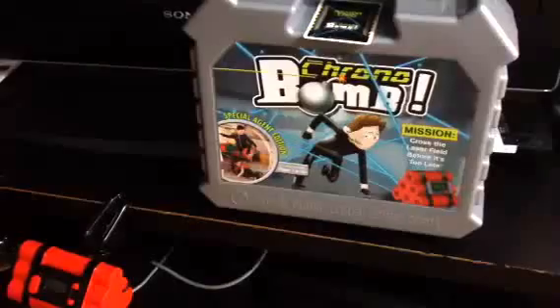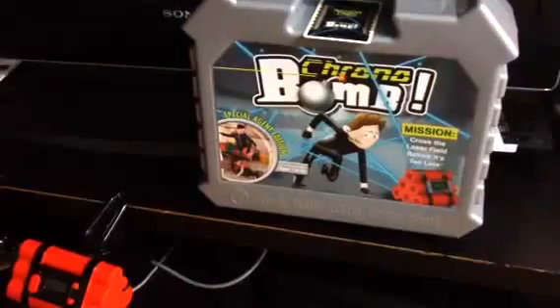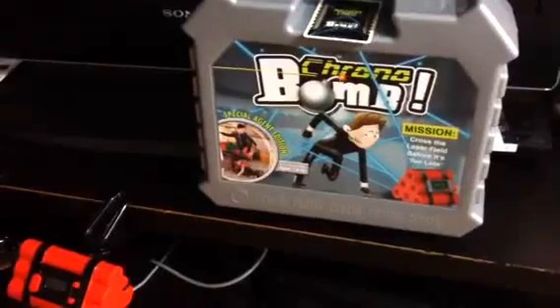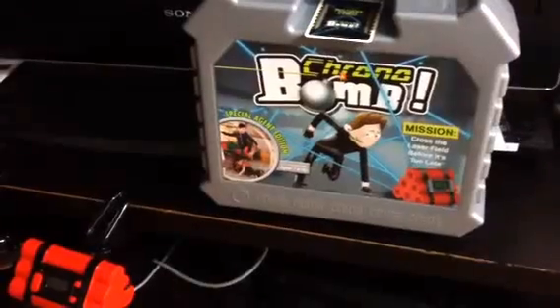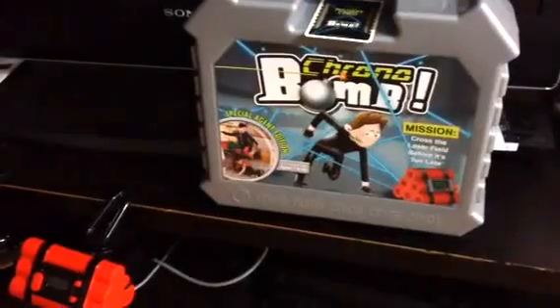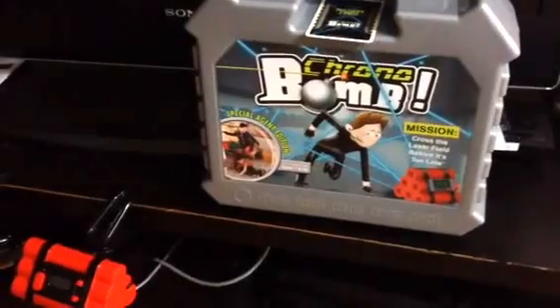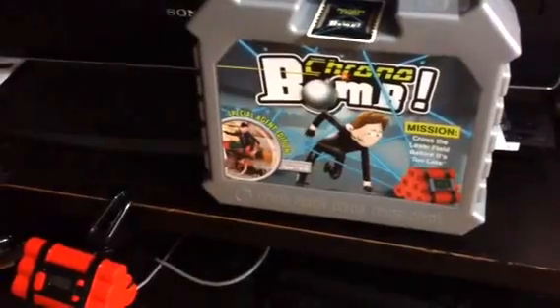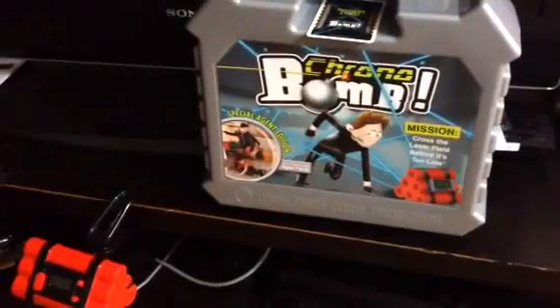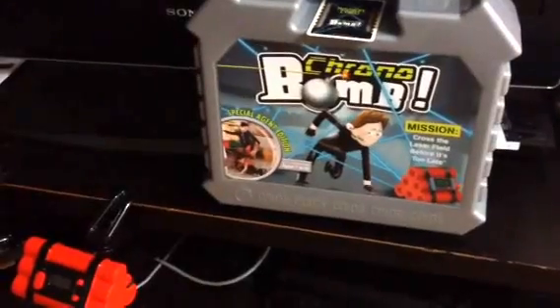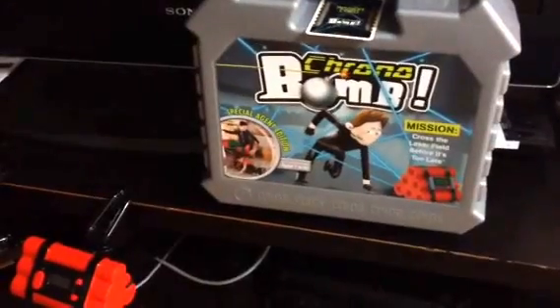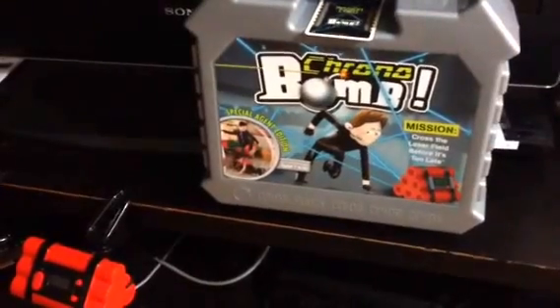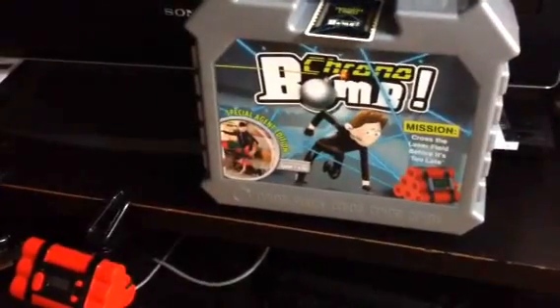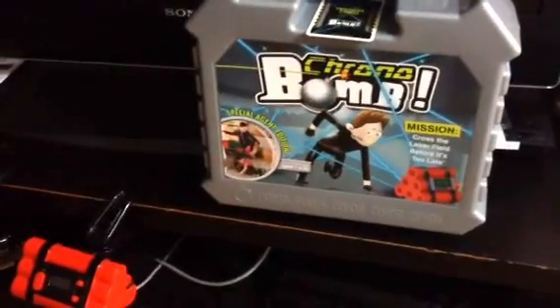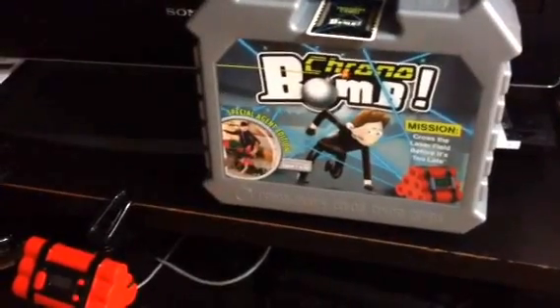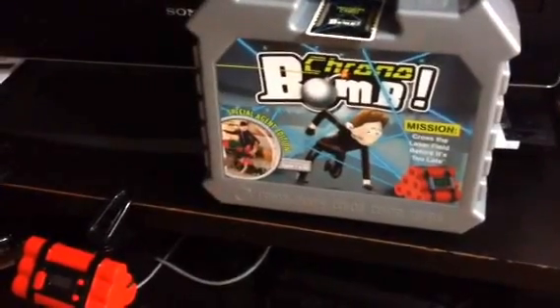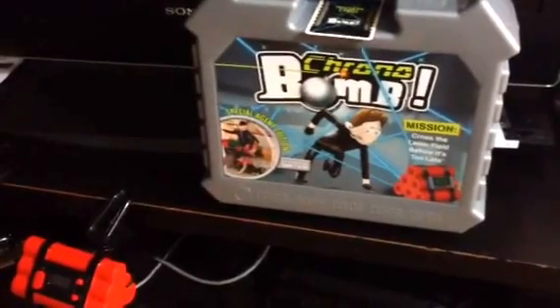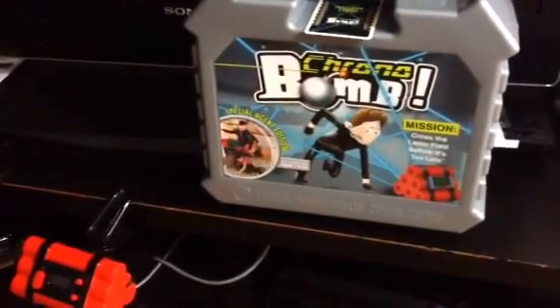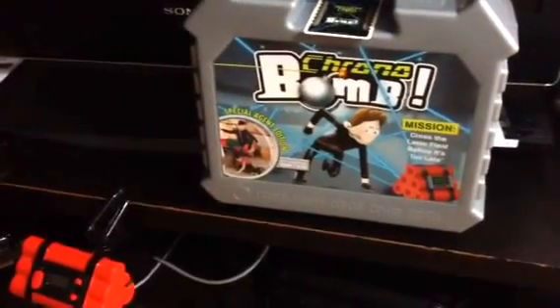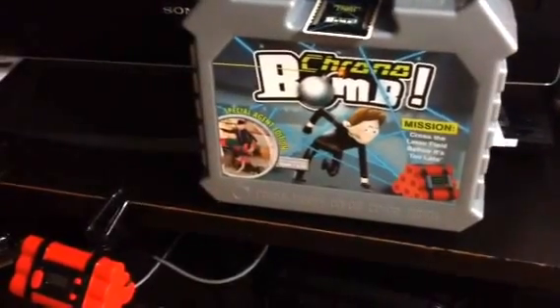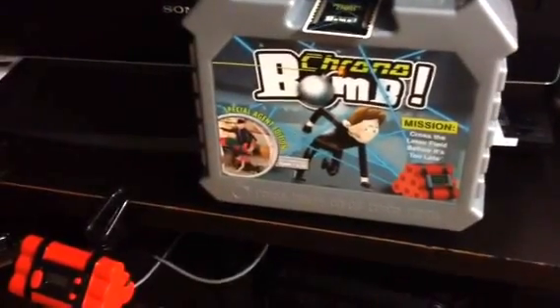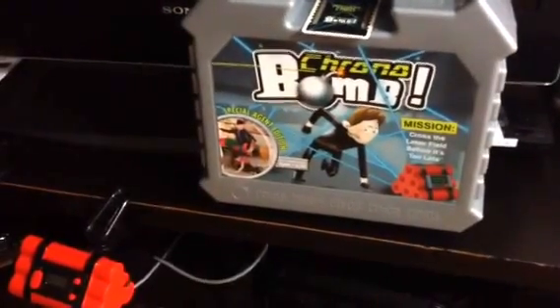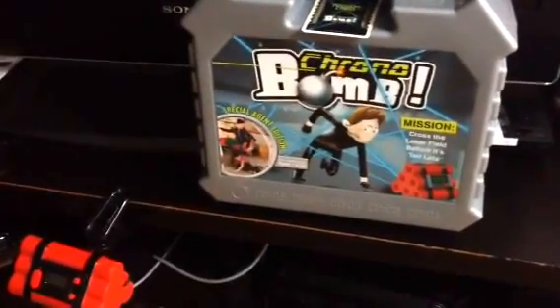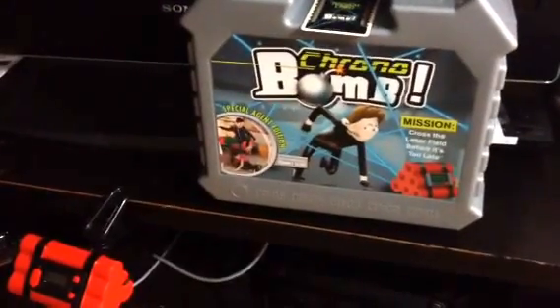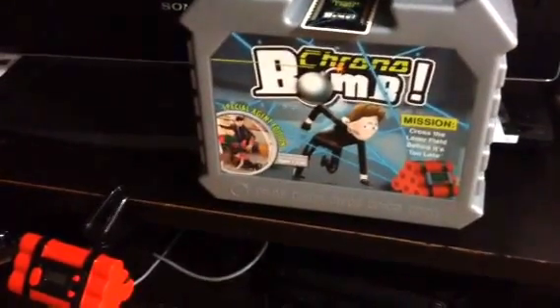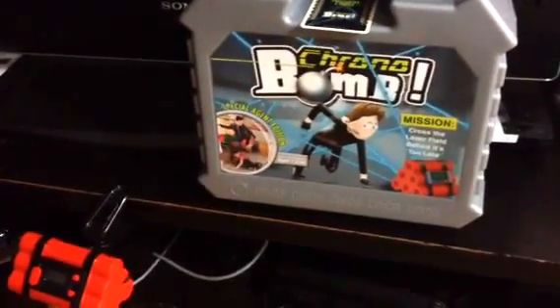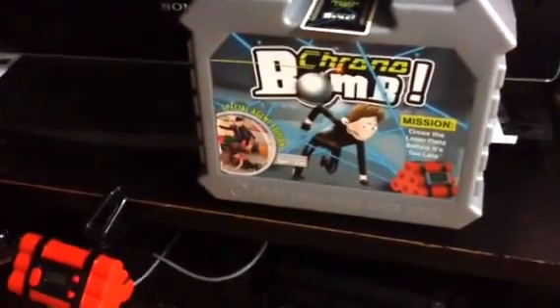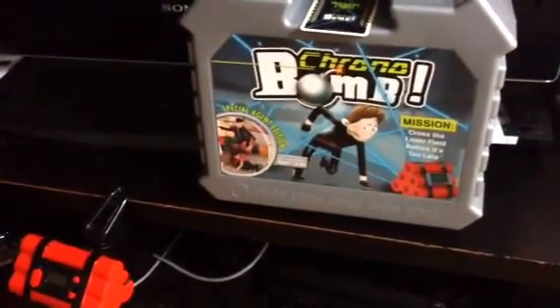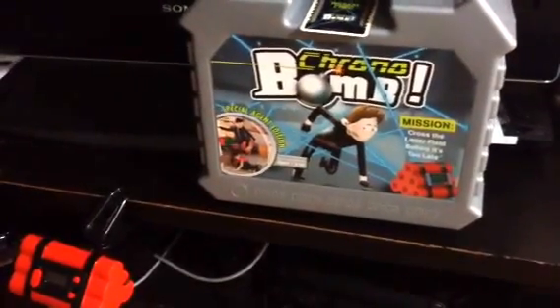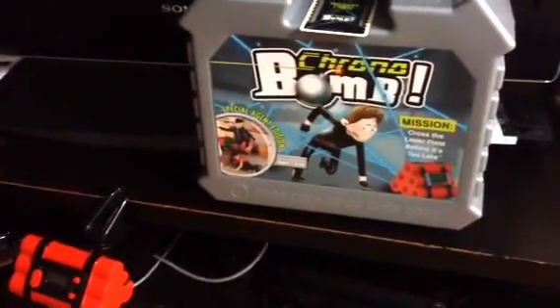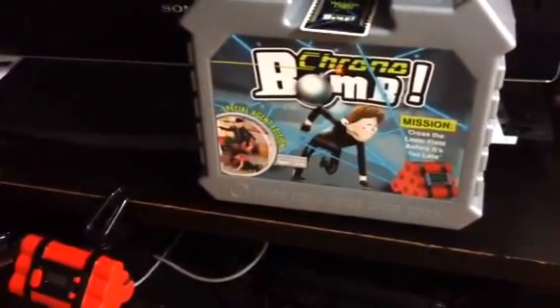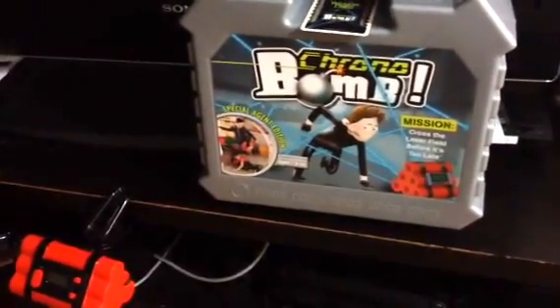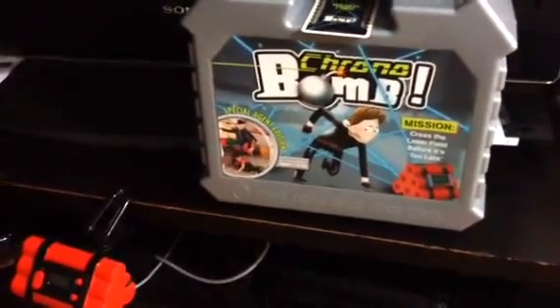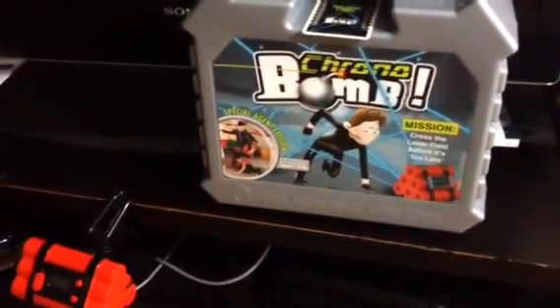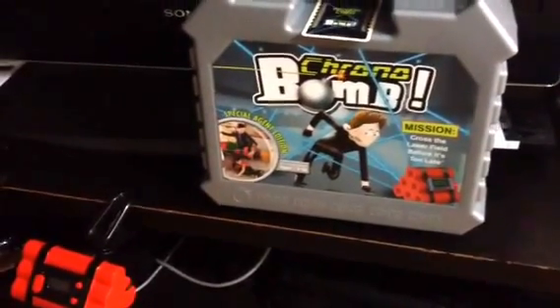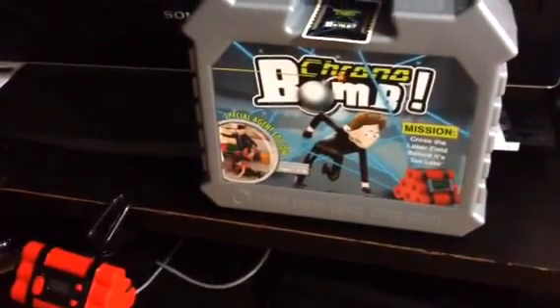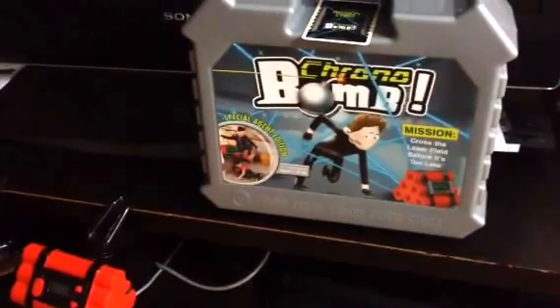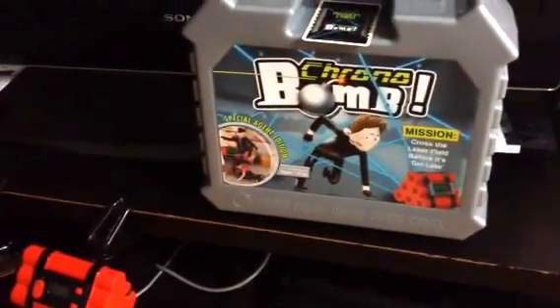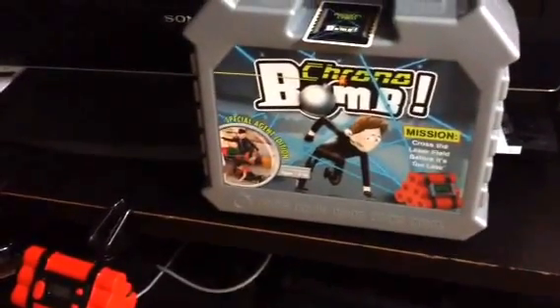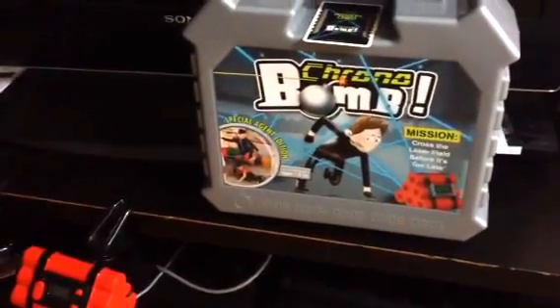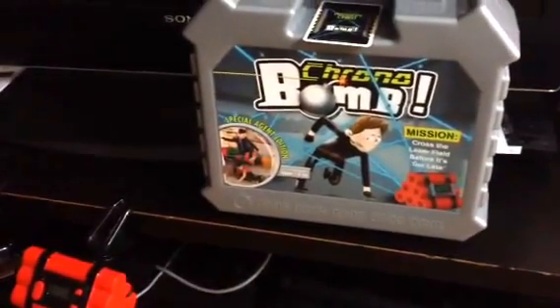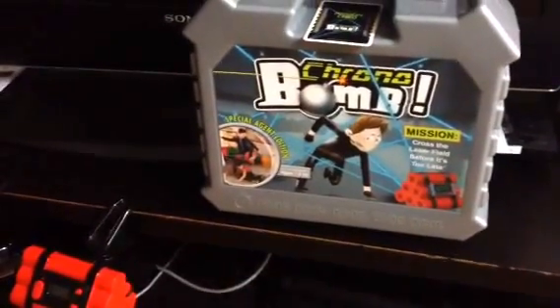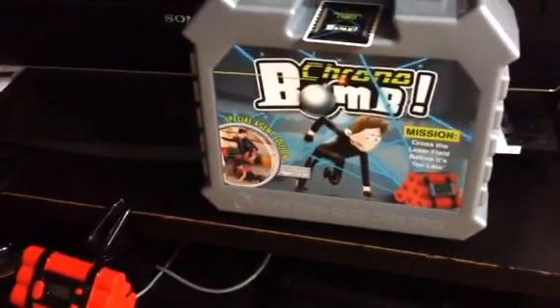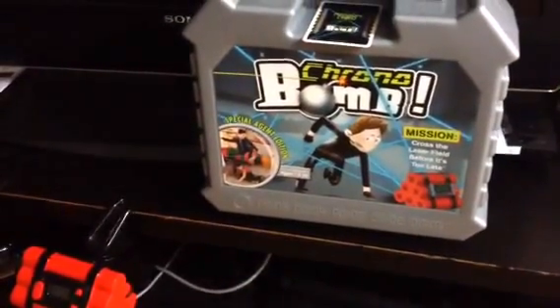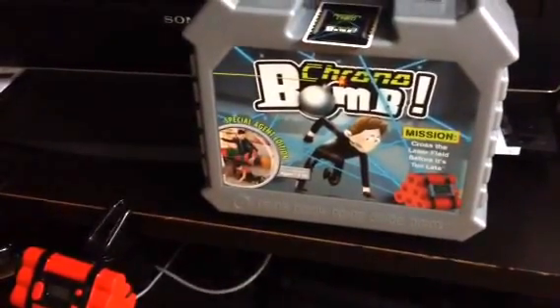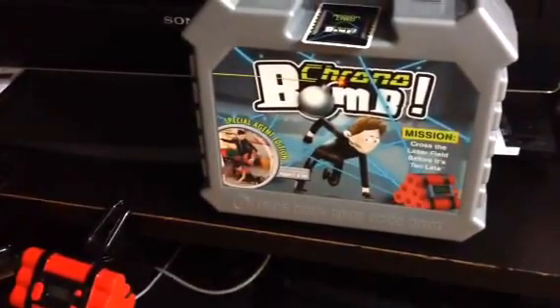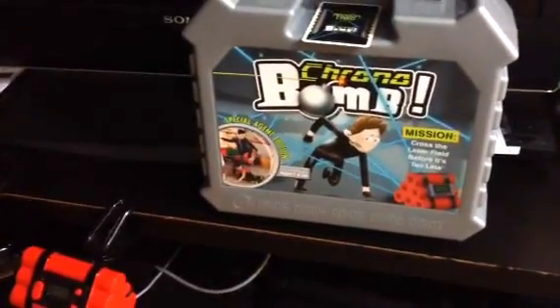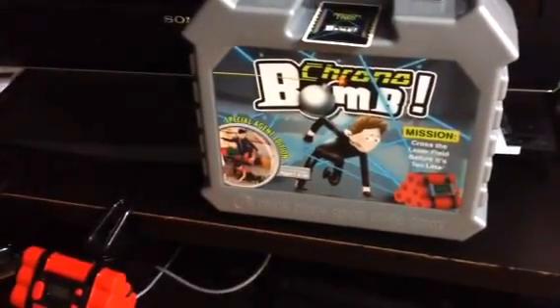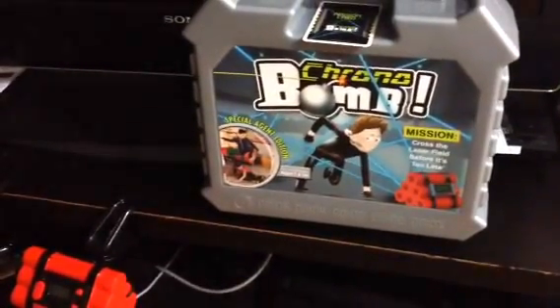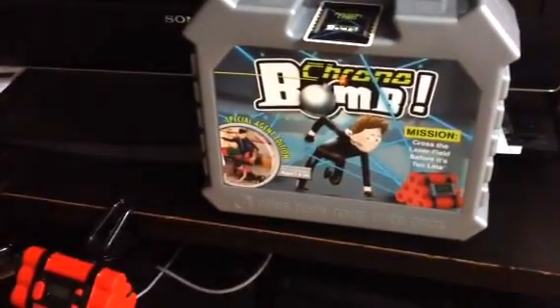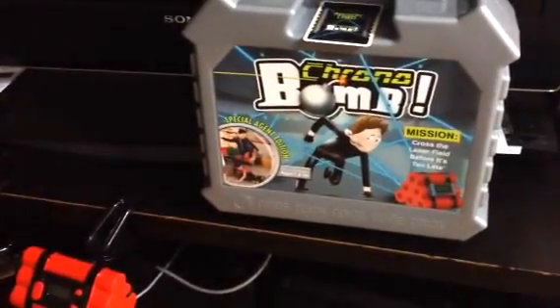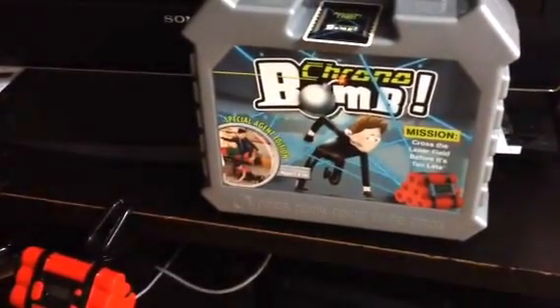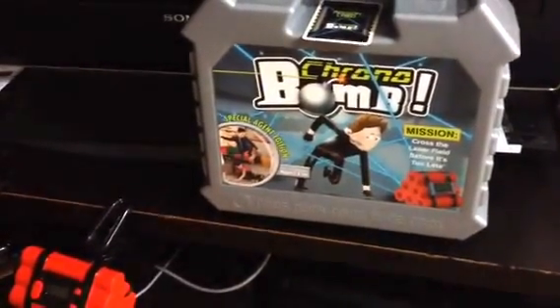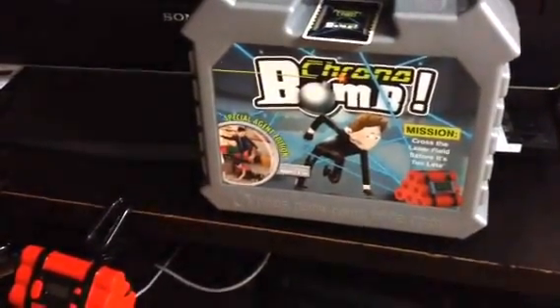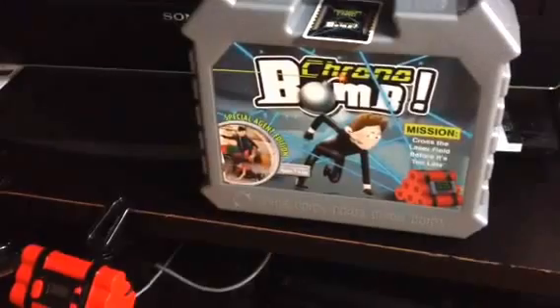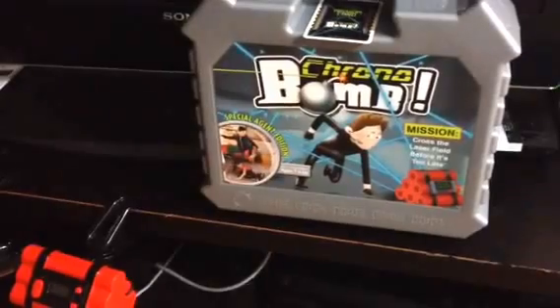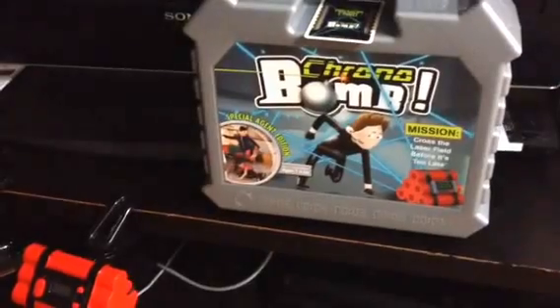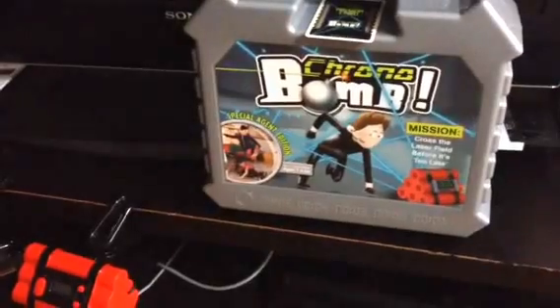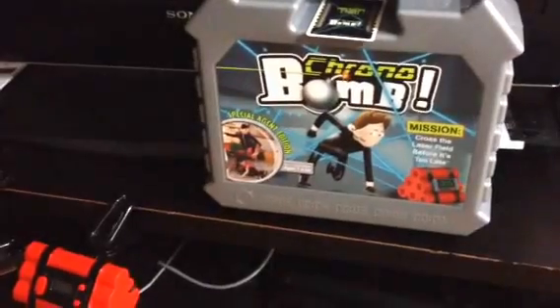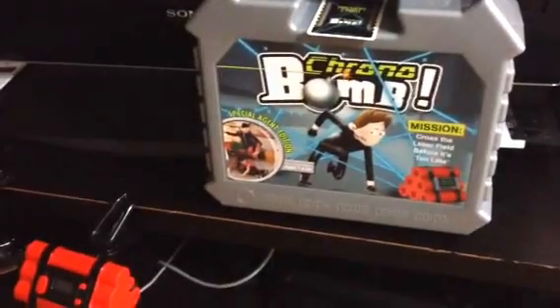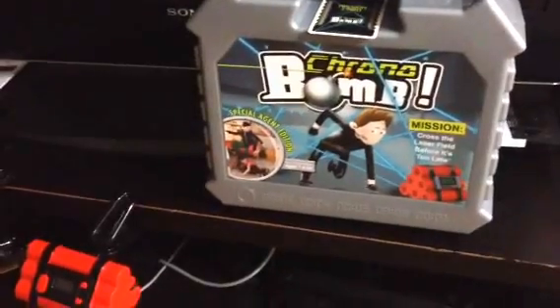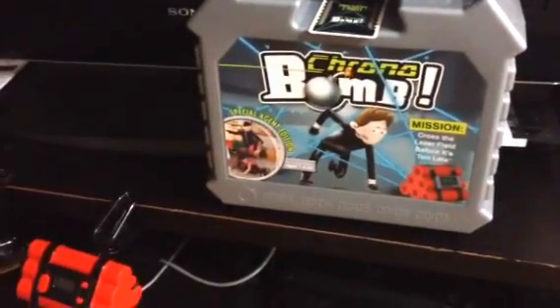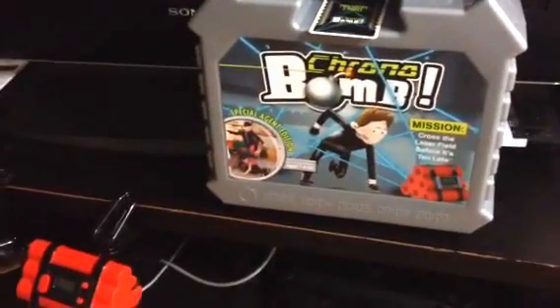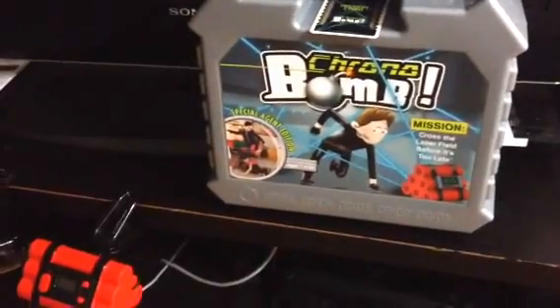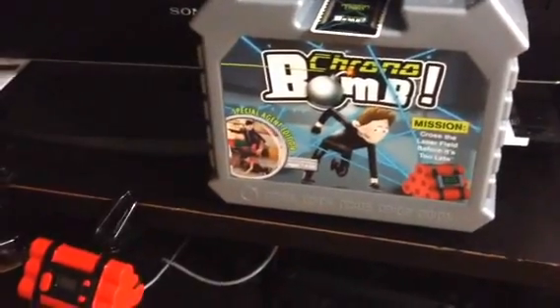Hi, this is Anita from Queen's NYC Mom. Today I'm doing the review for the Chrono Bomb Special Agent Edition.